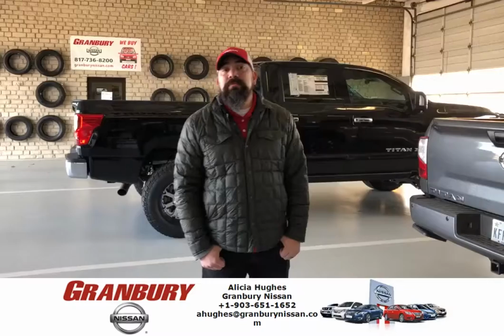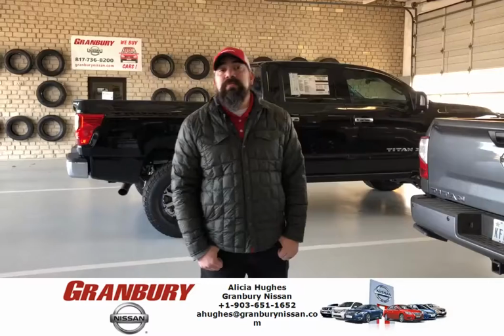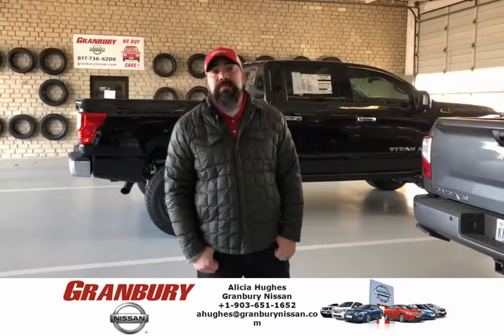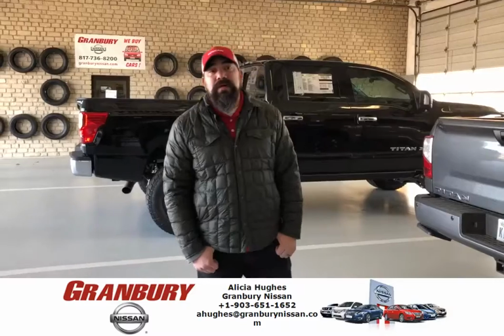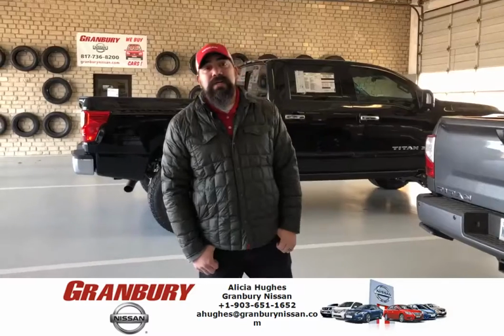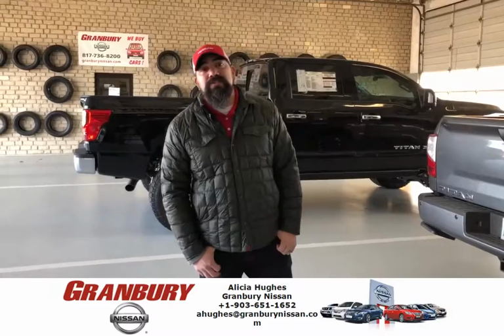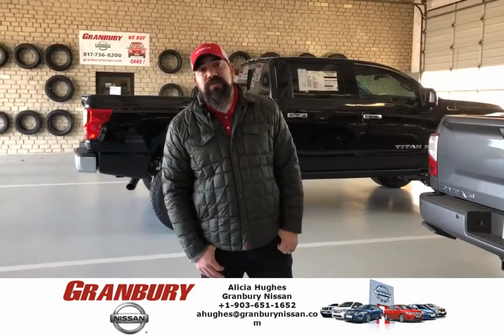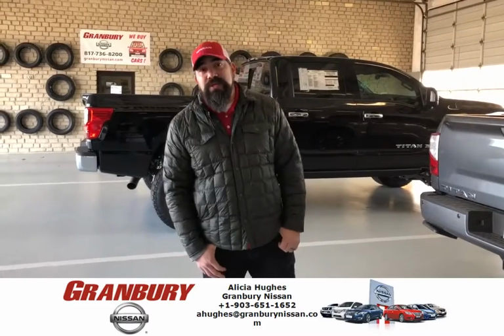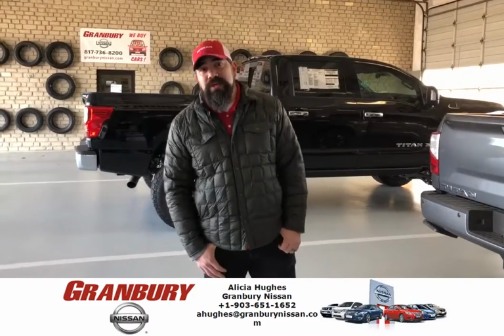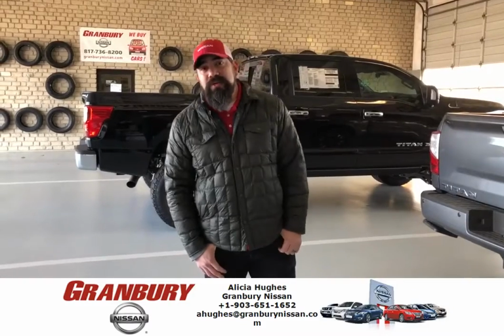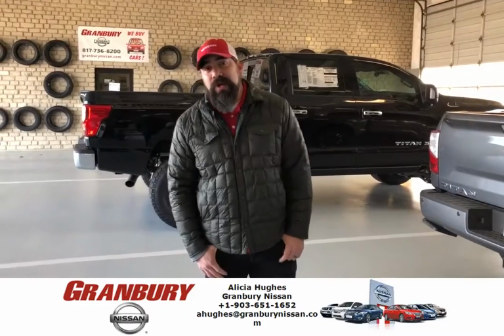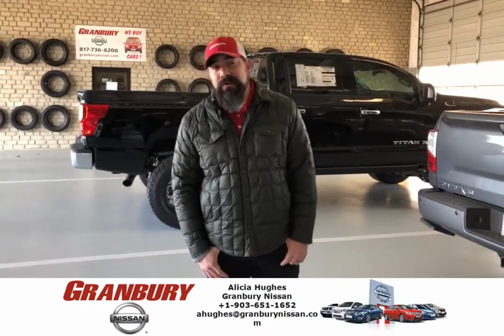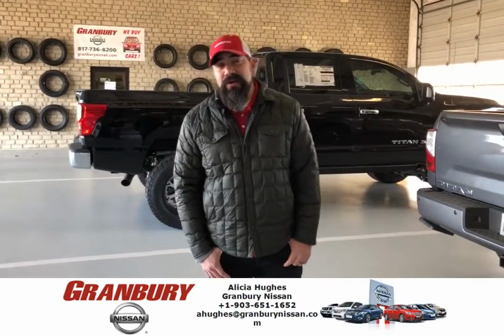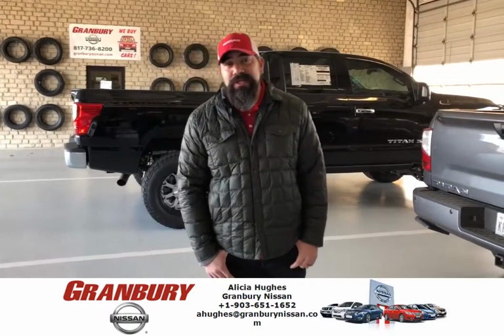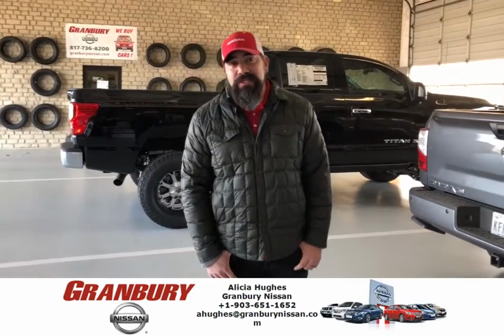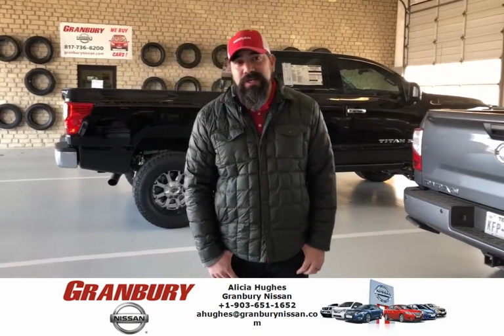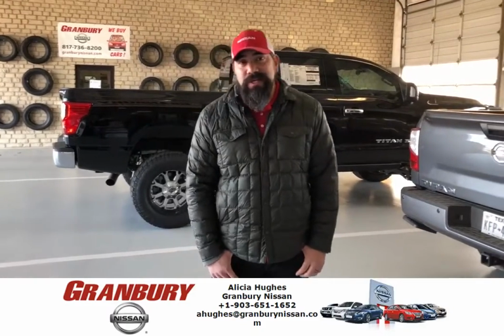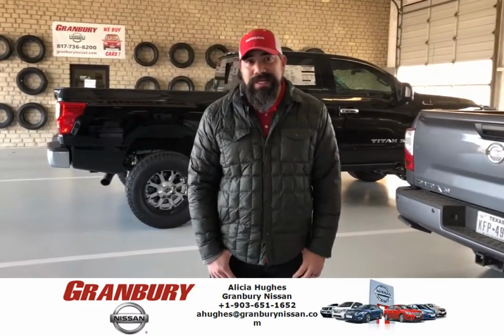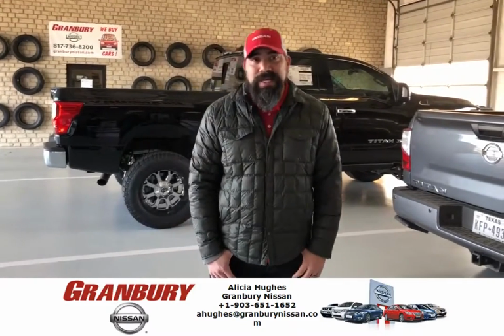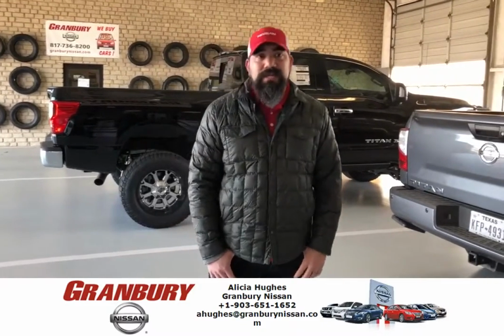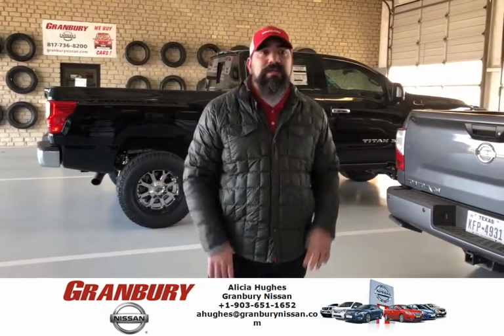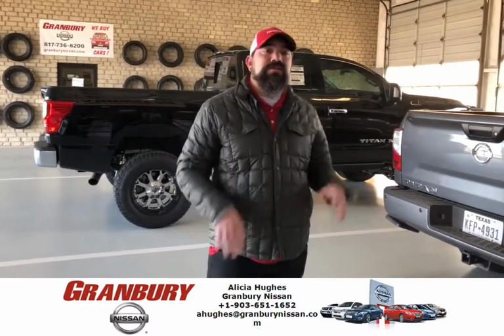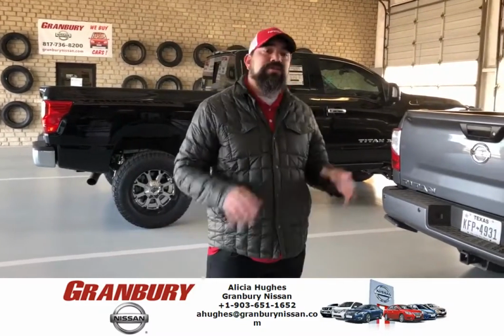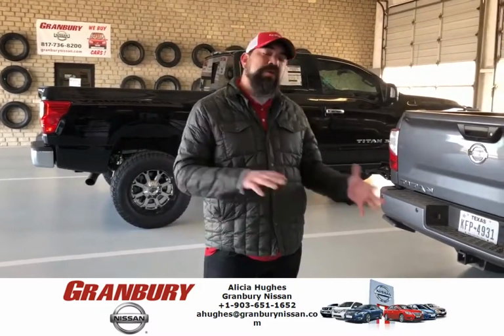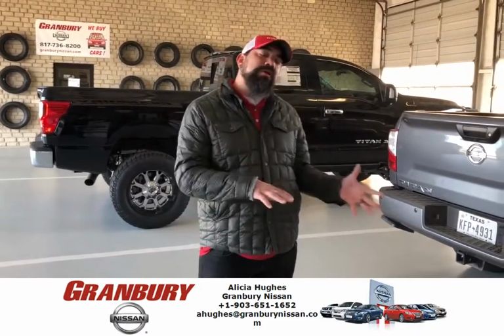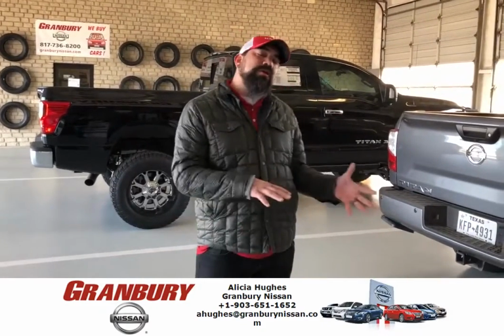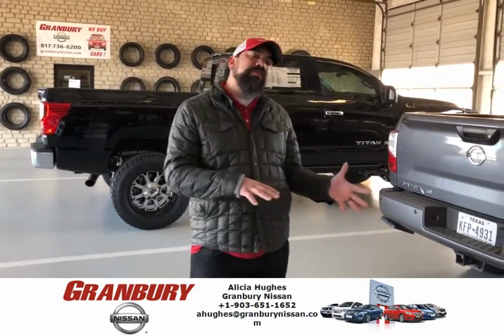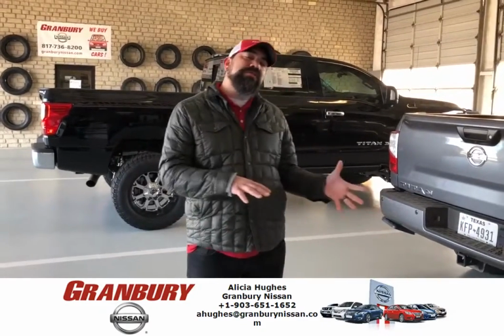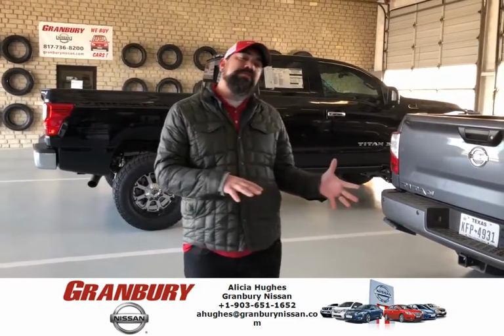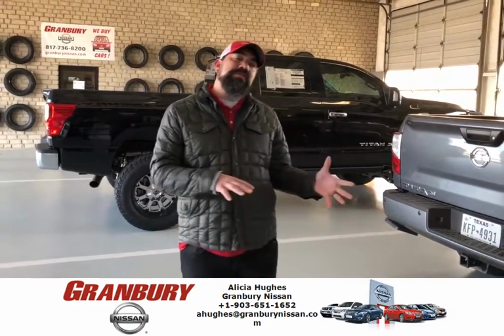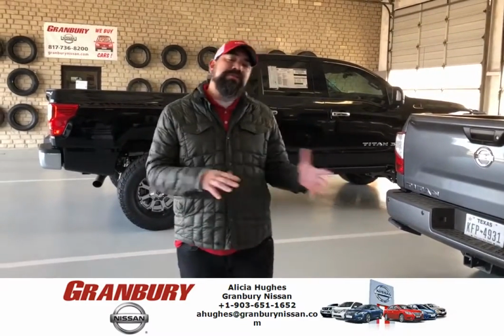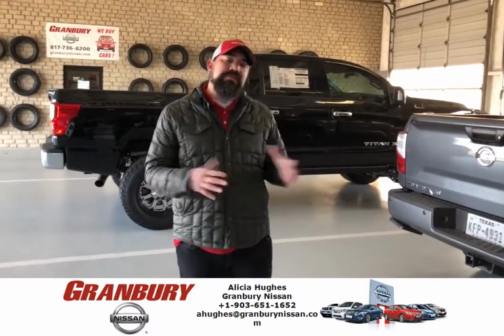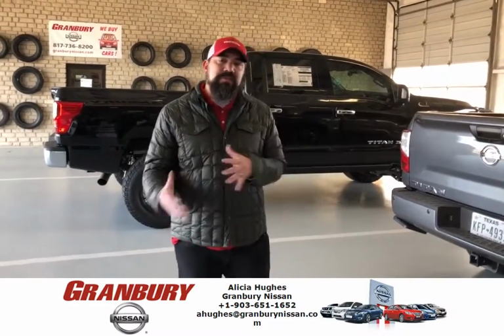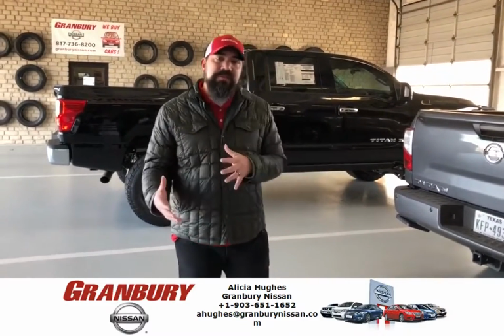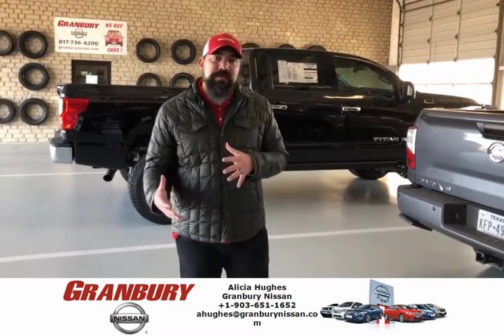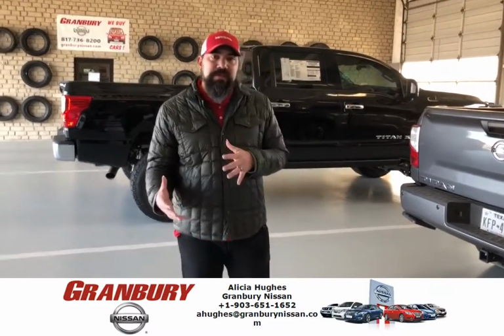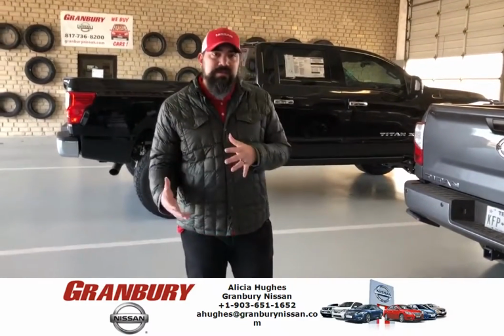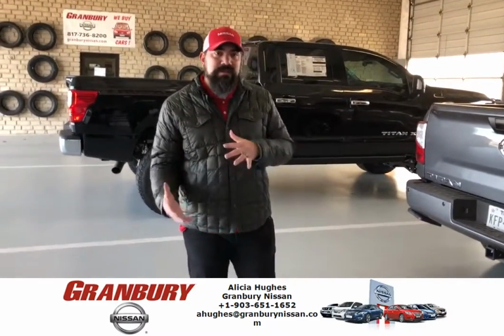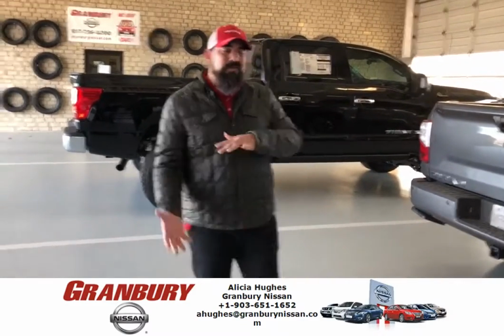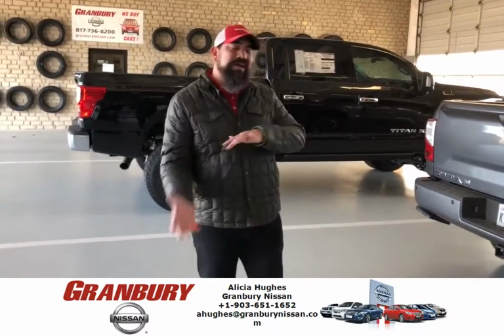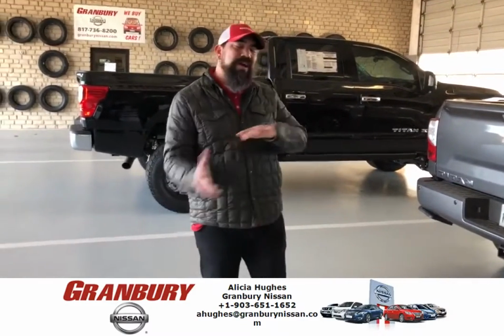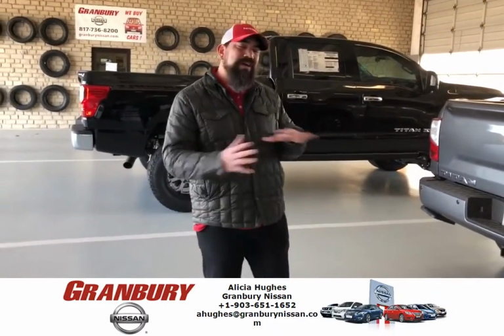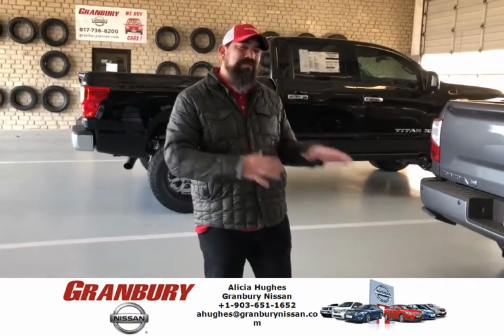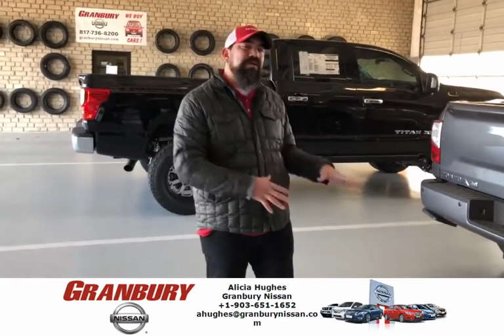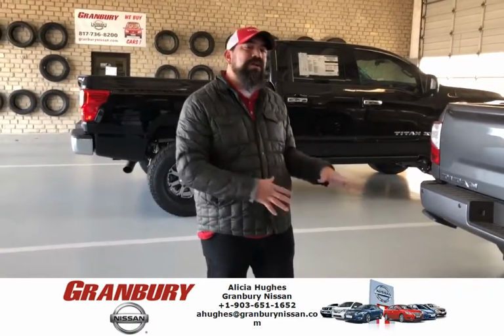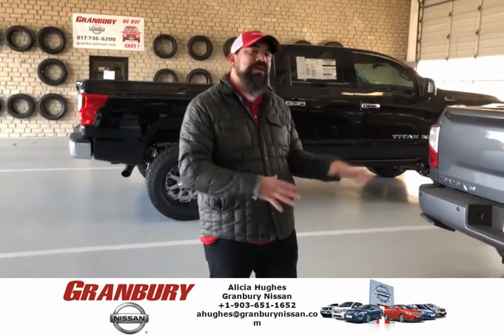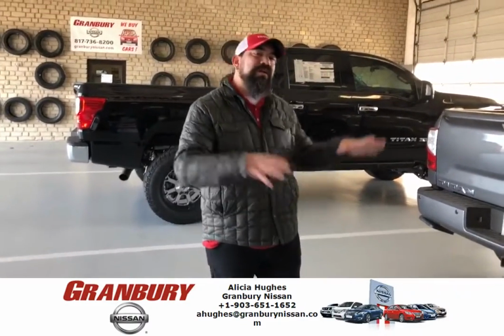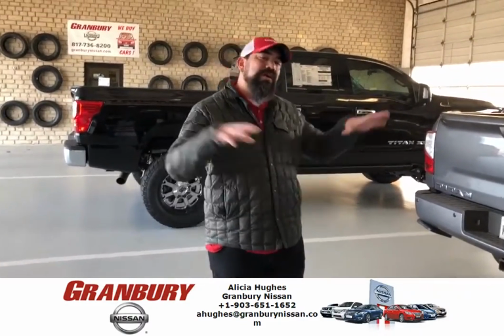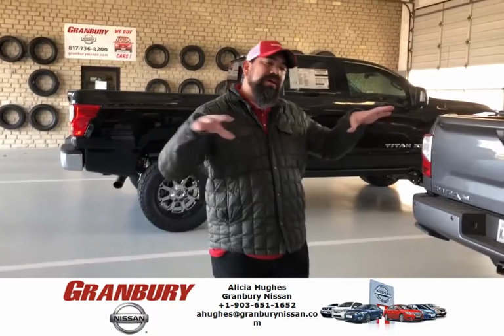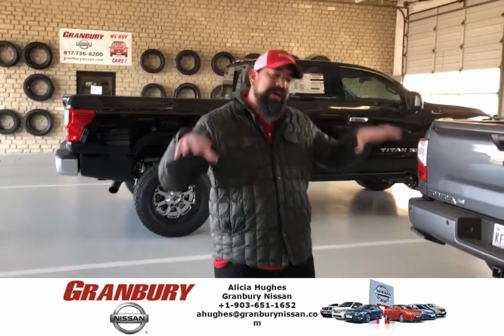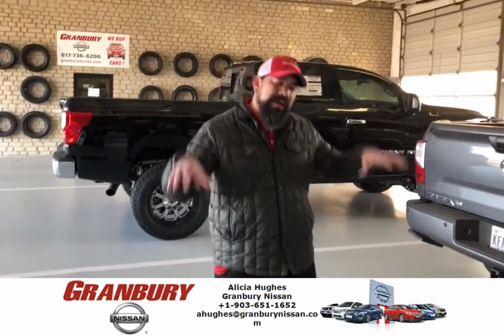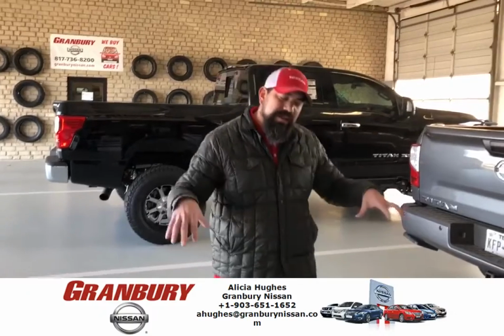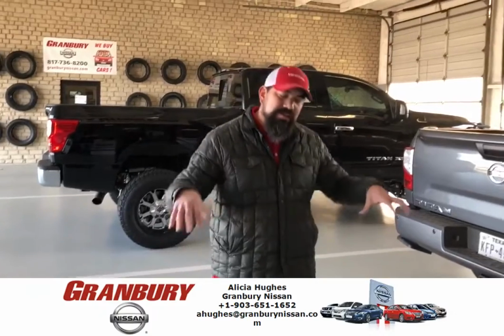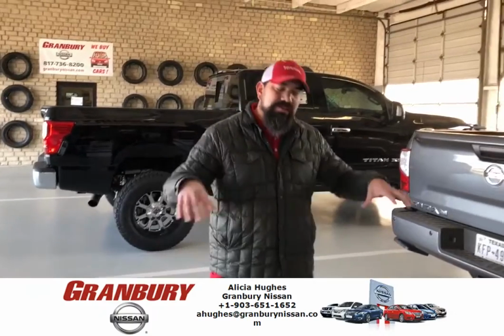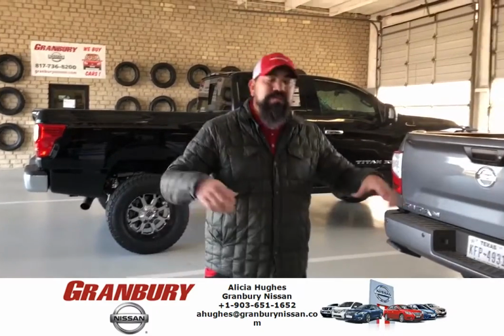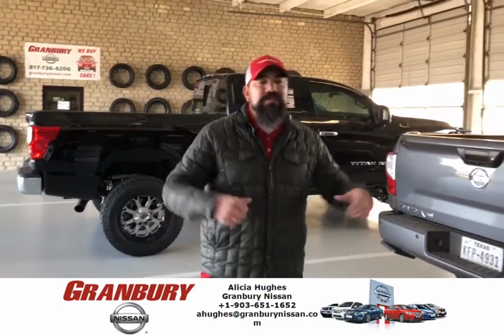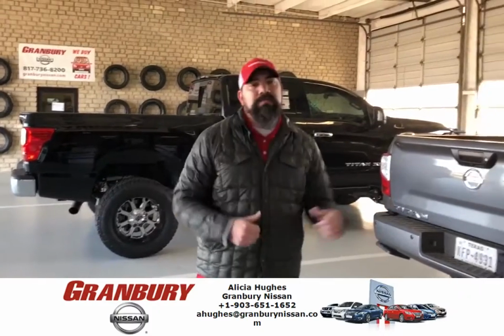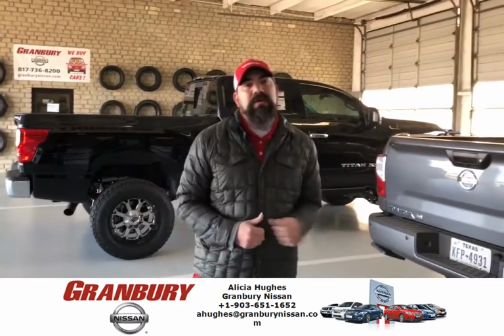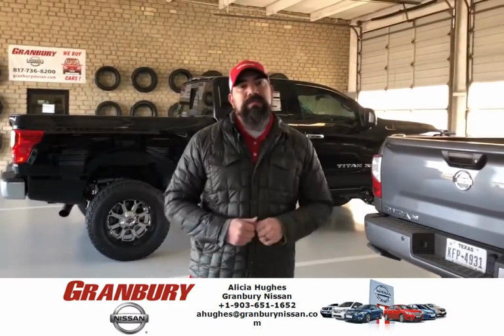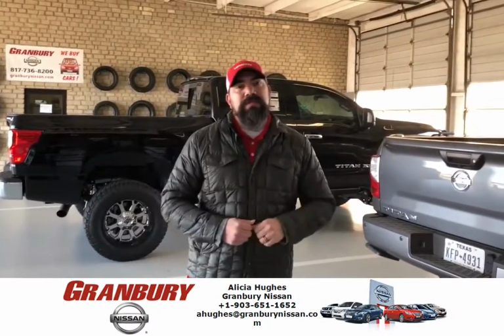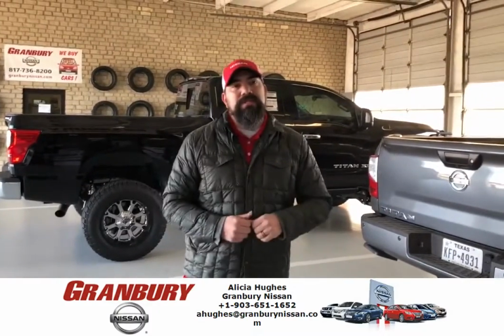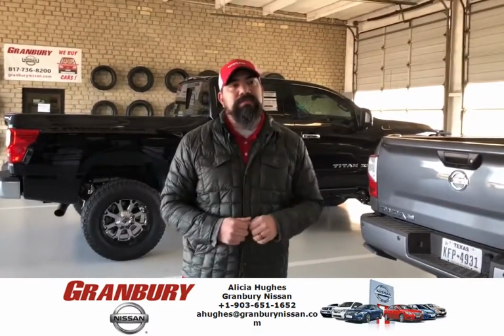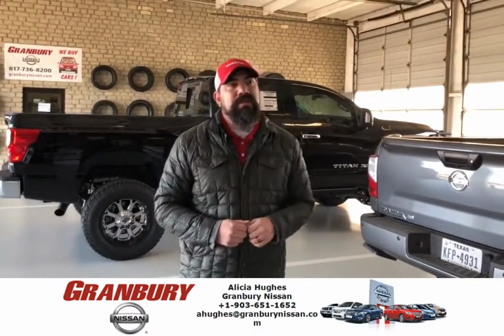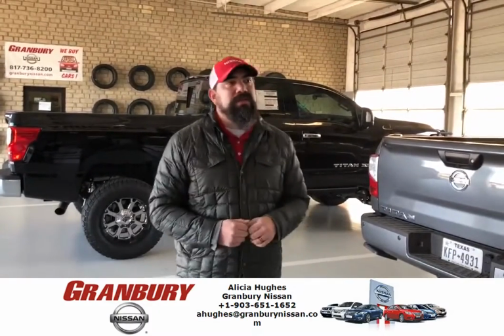Hi everybody, it's Ricky at Granberry Nissan again. Just want to go over some of the service specials that we have running in the service department this month.